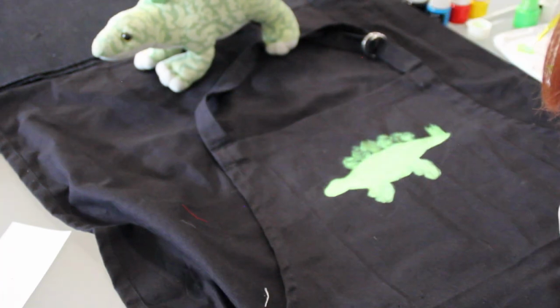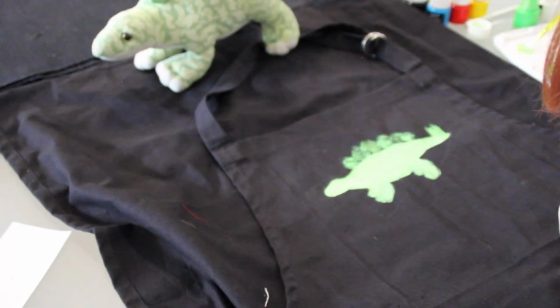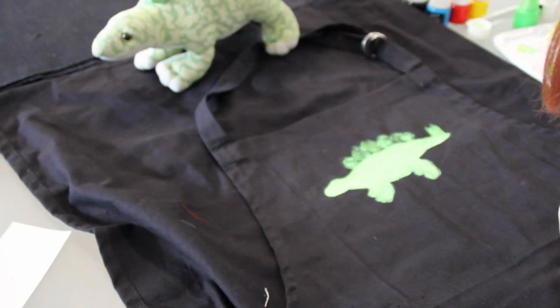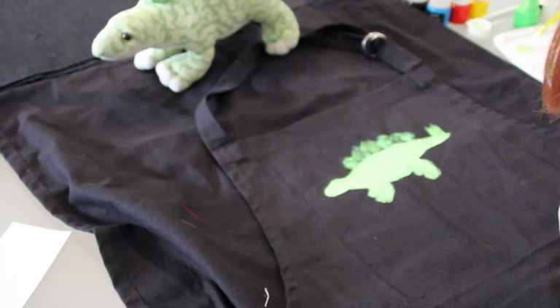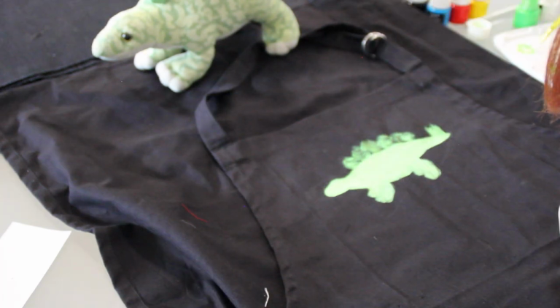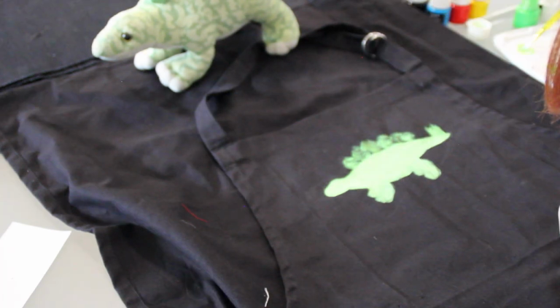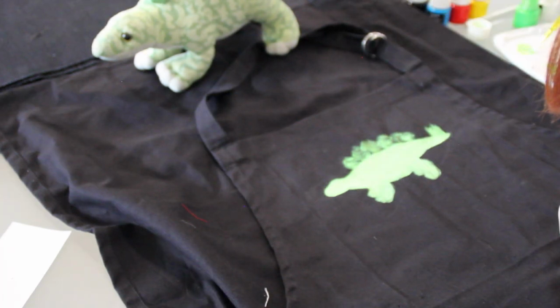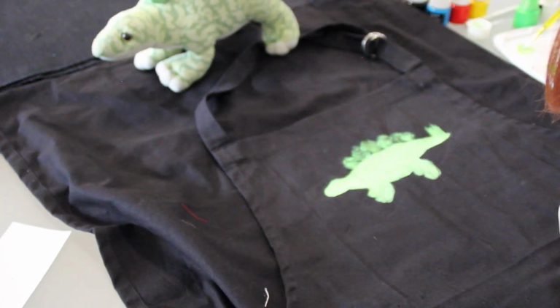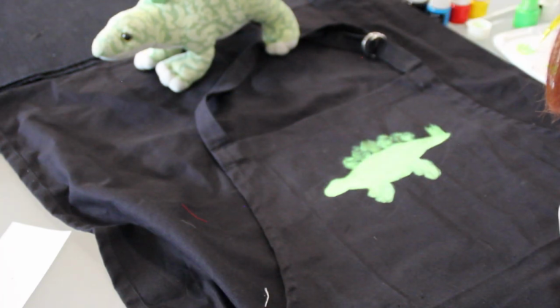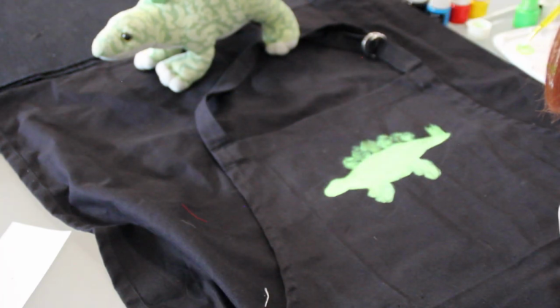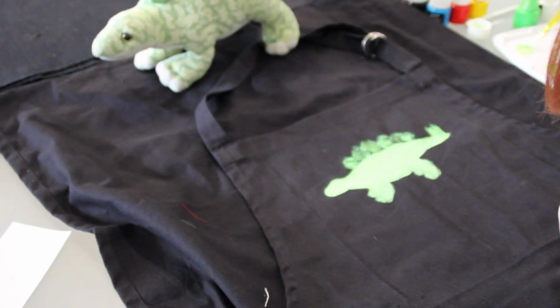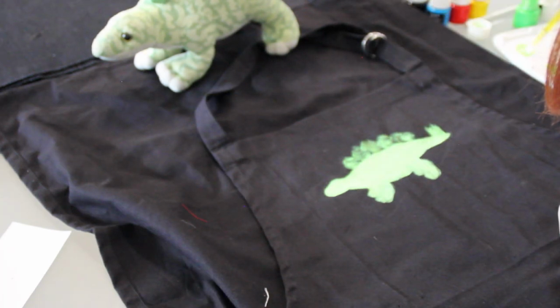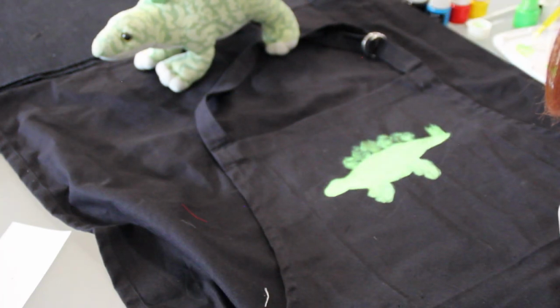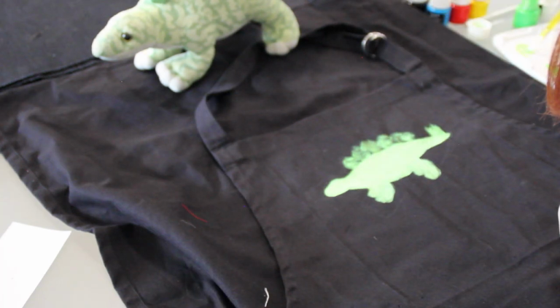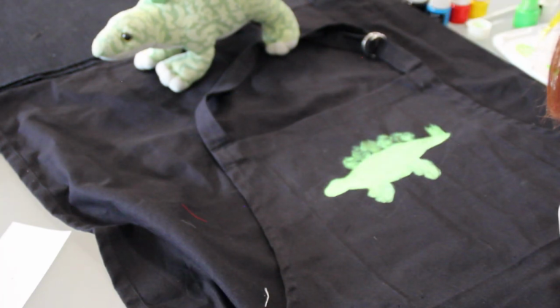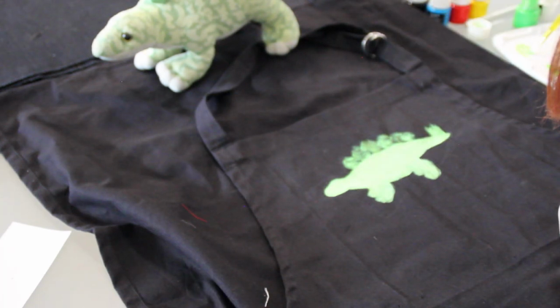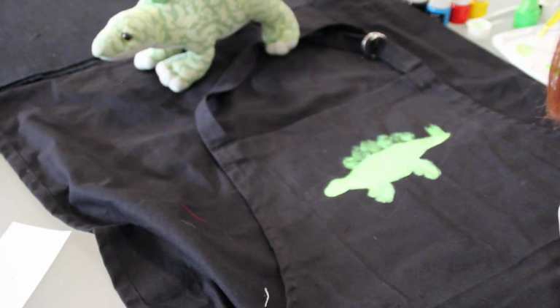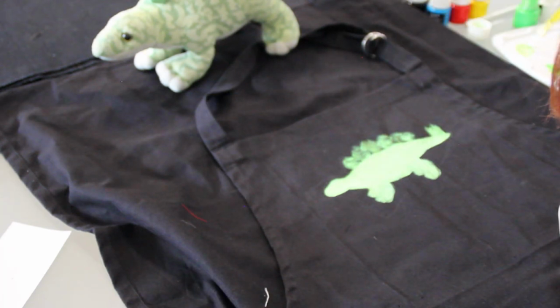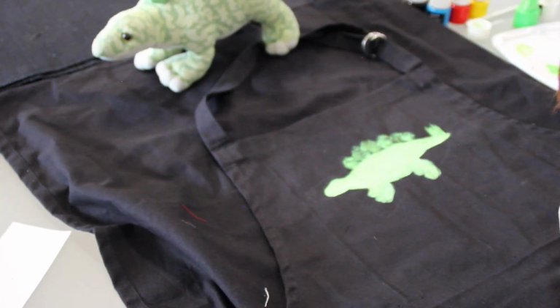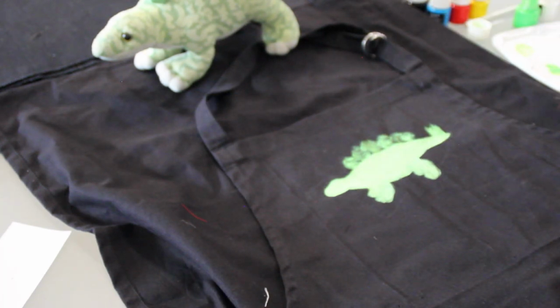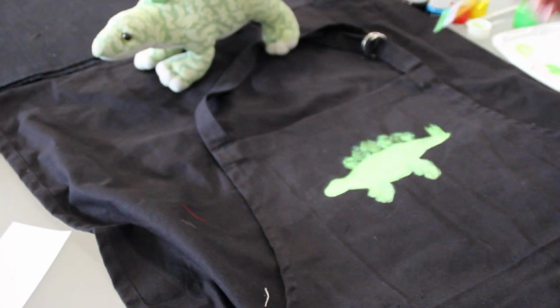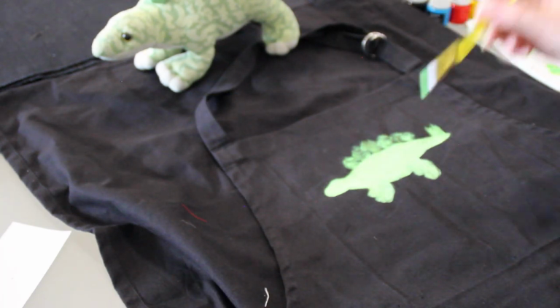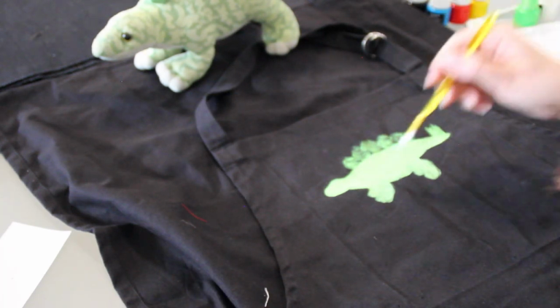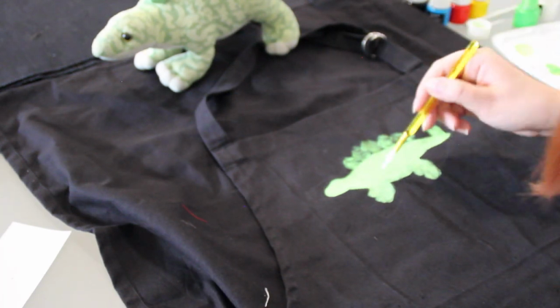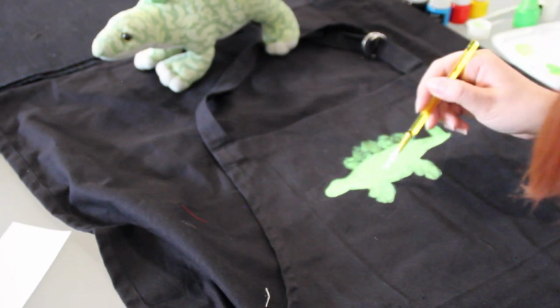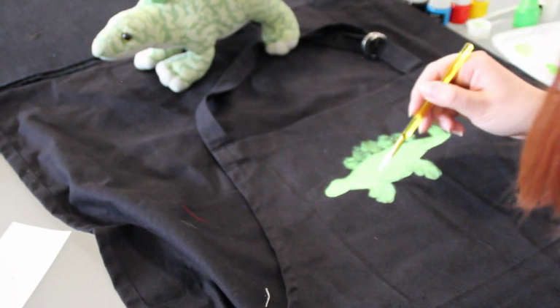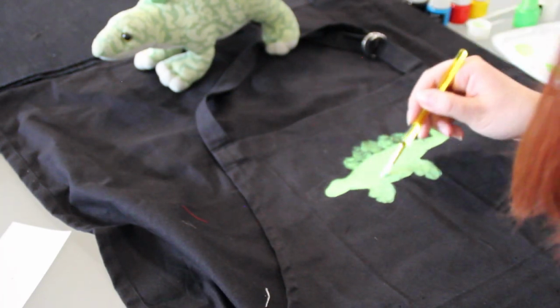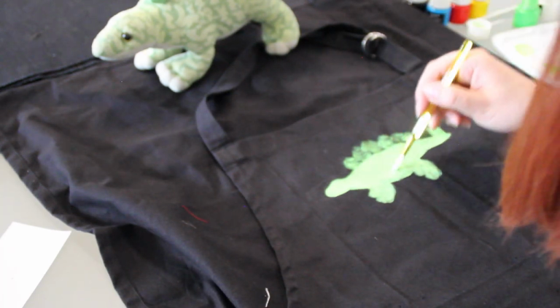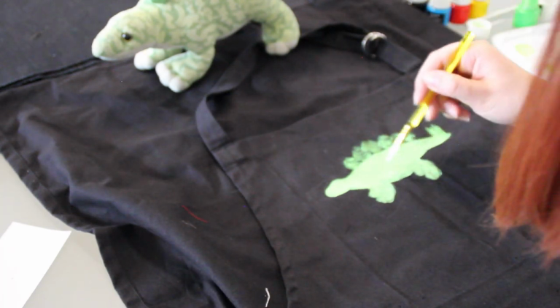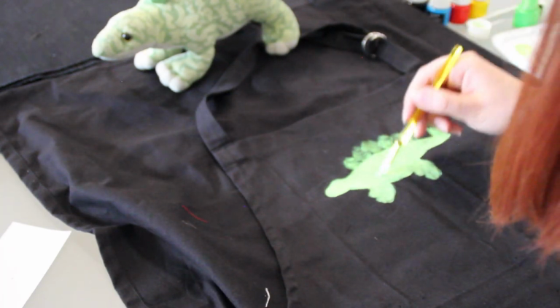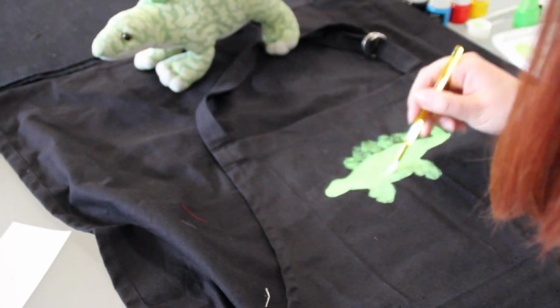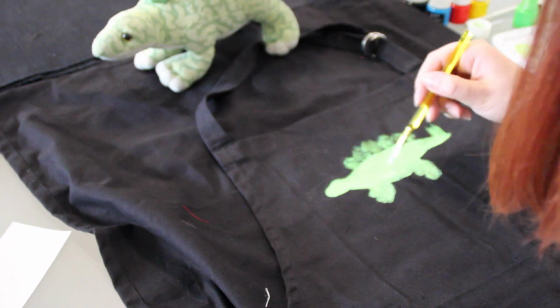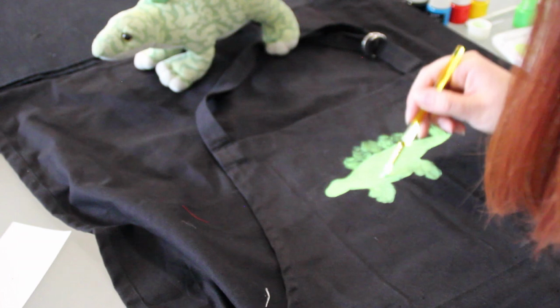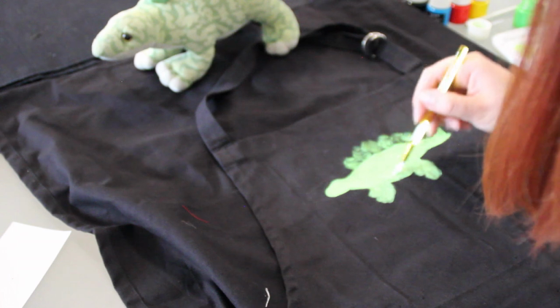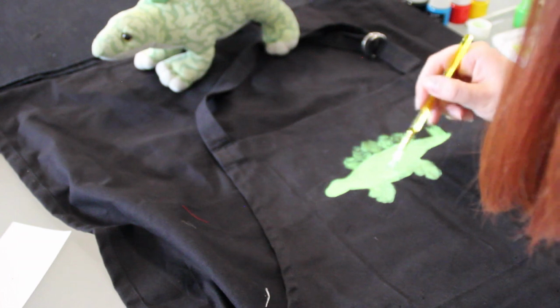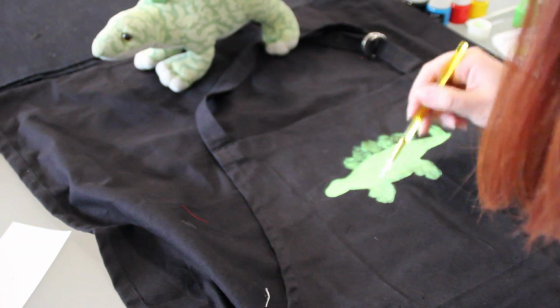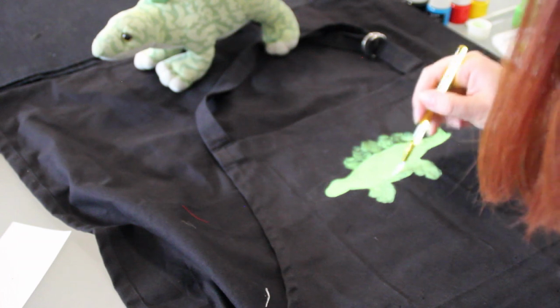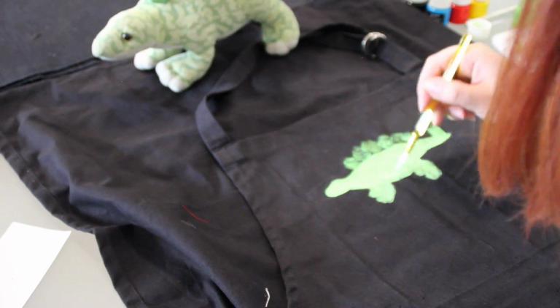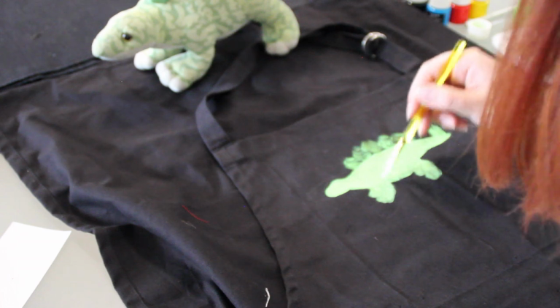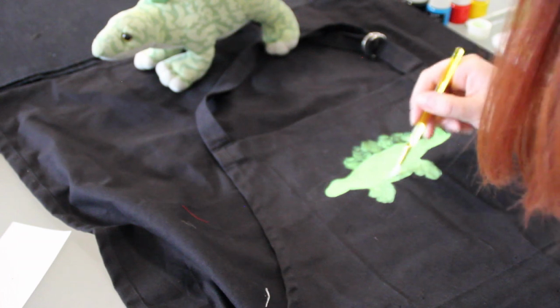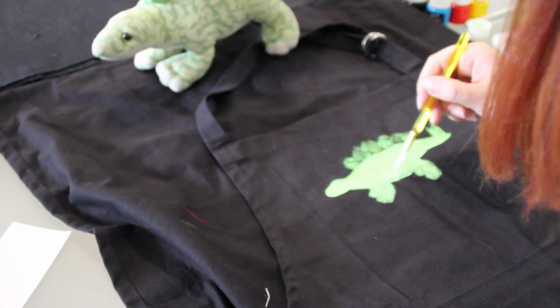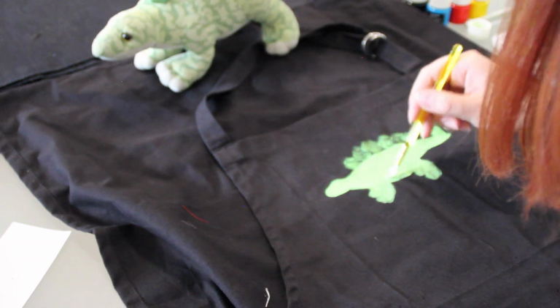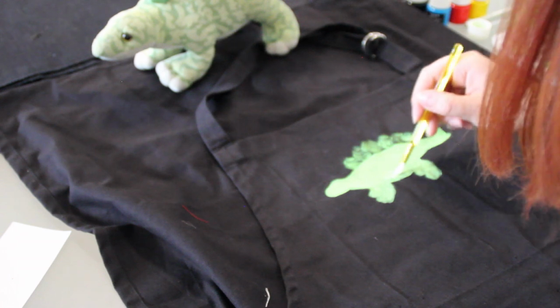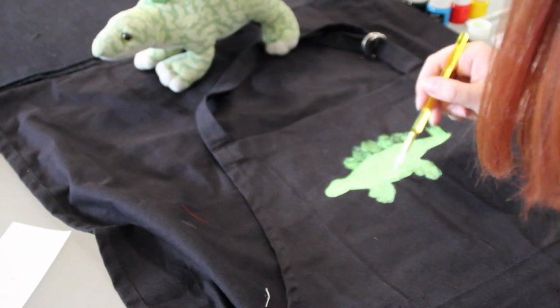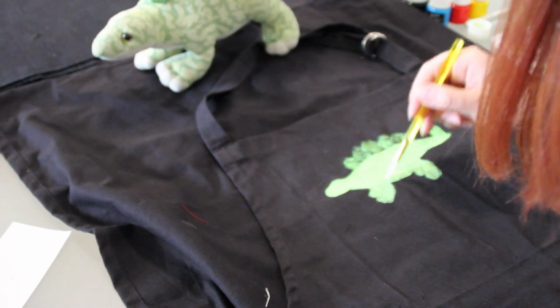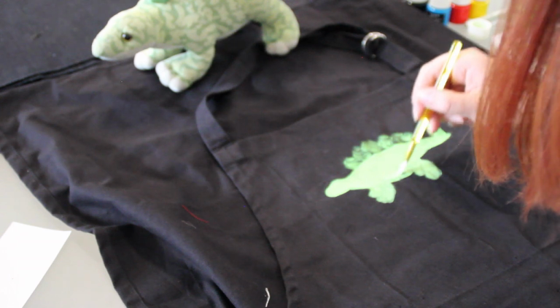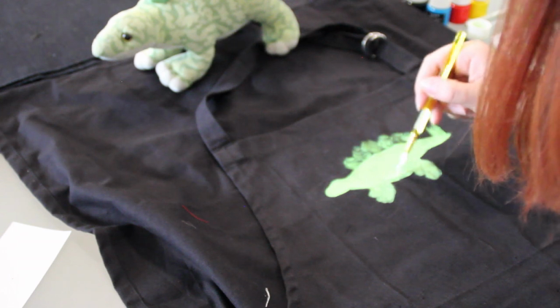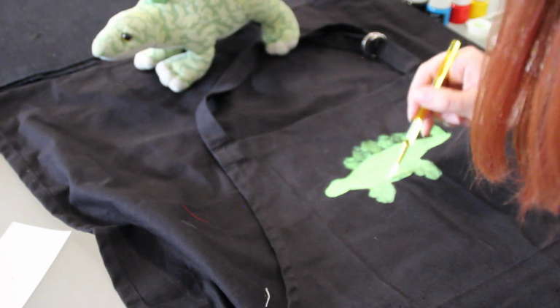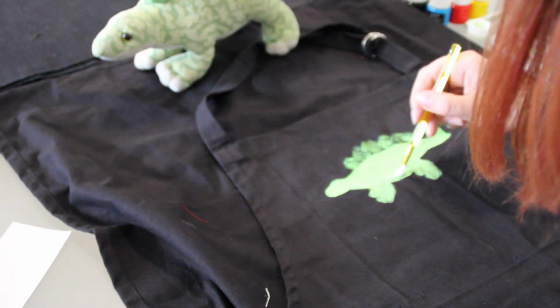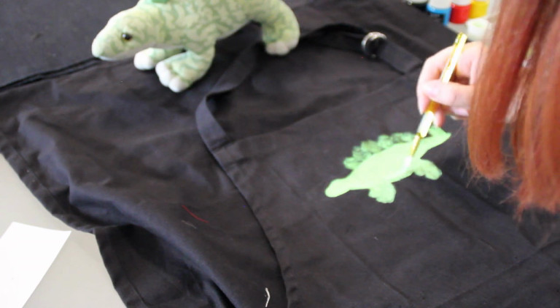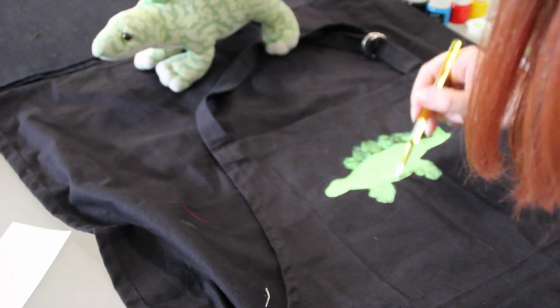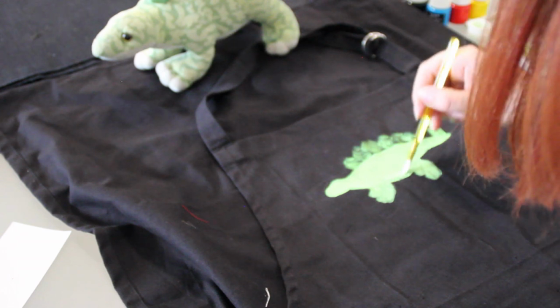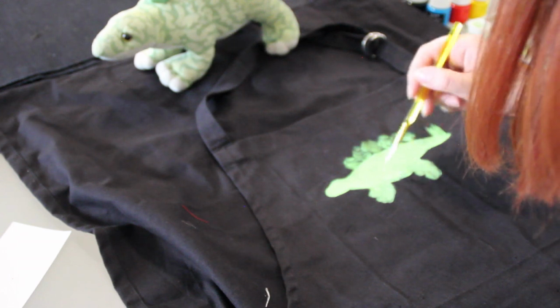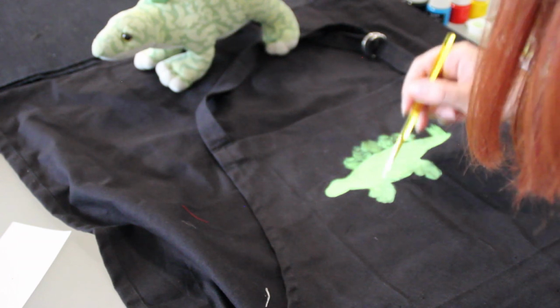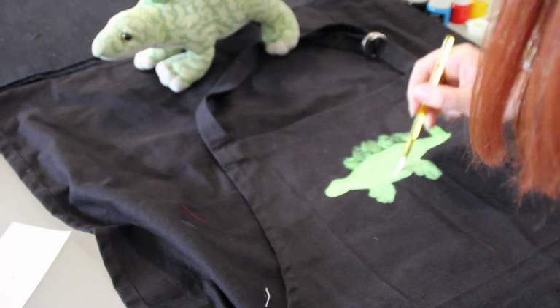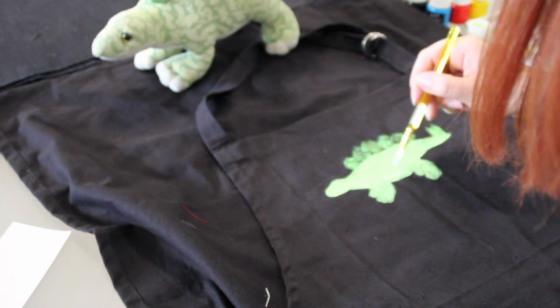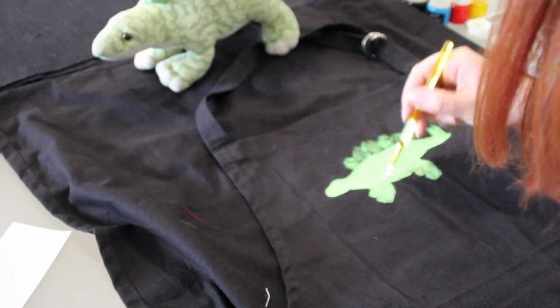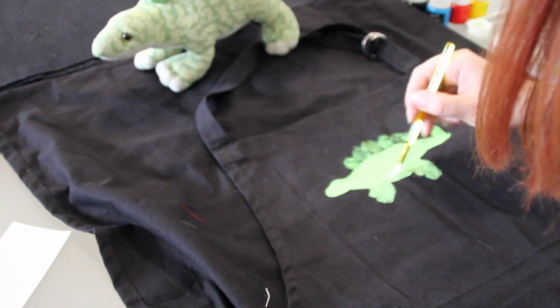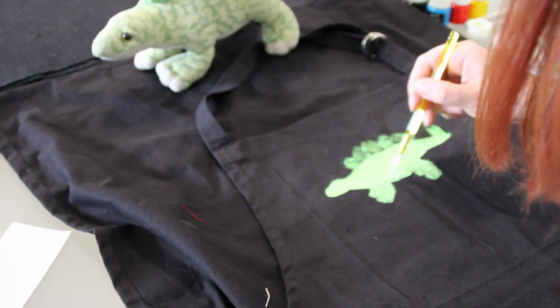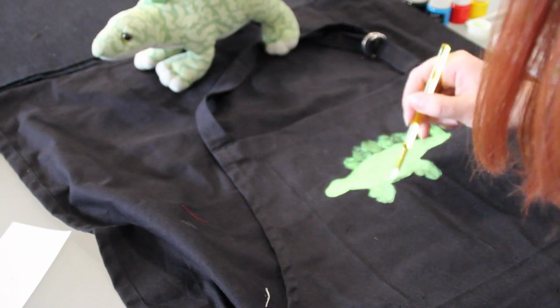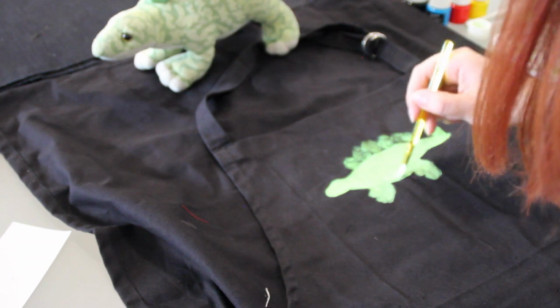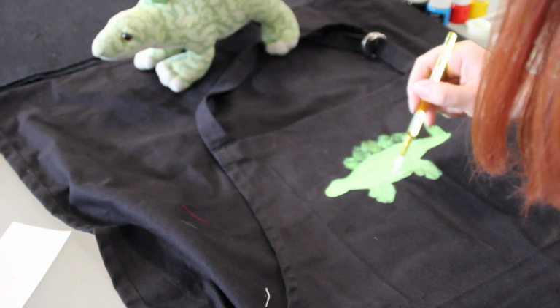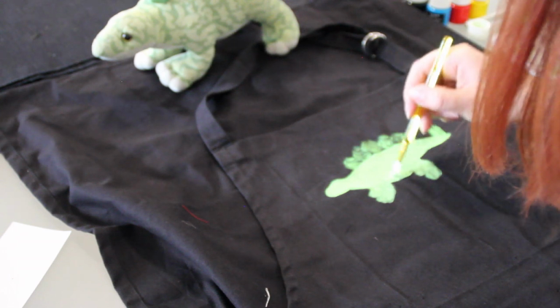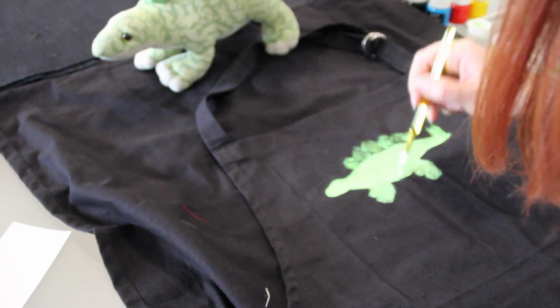As the background is black, I'm going to need quite a few layers, so we're just going back in with that first green.